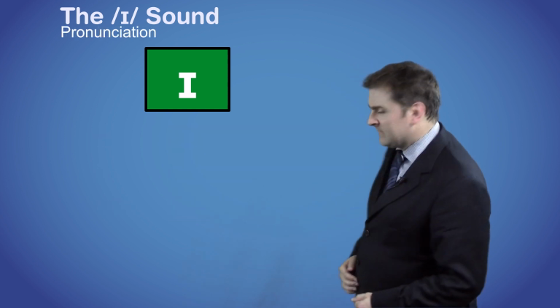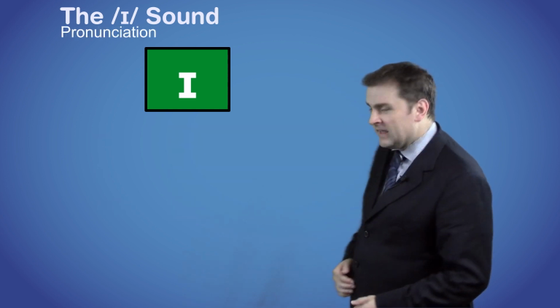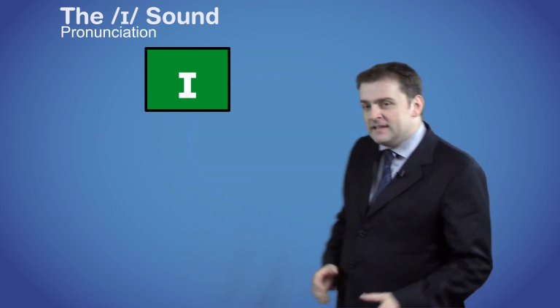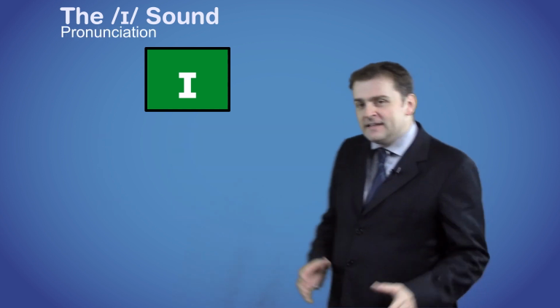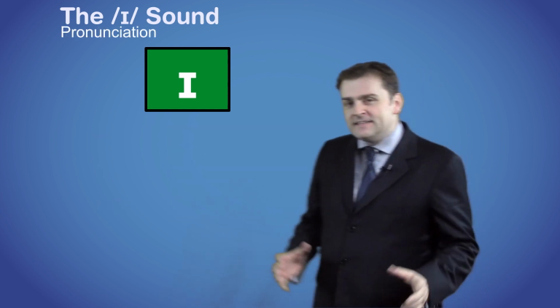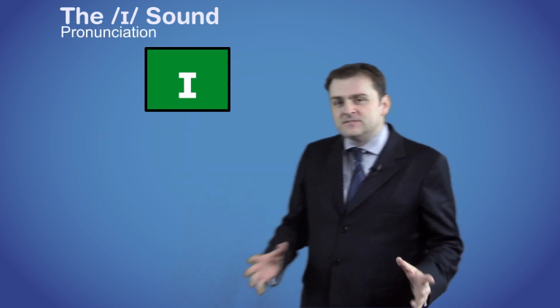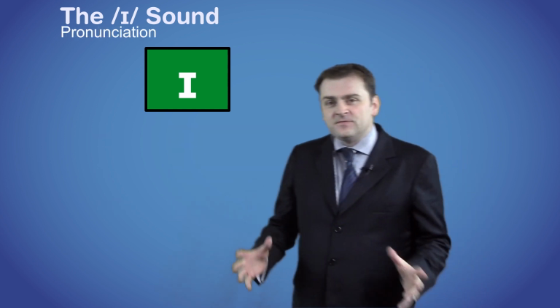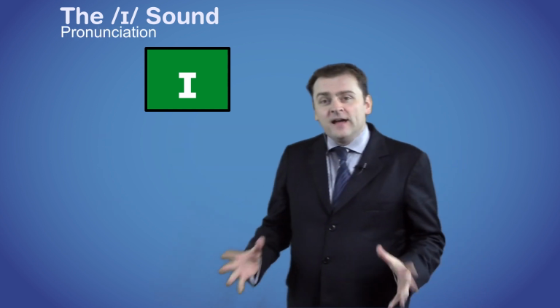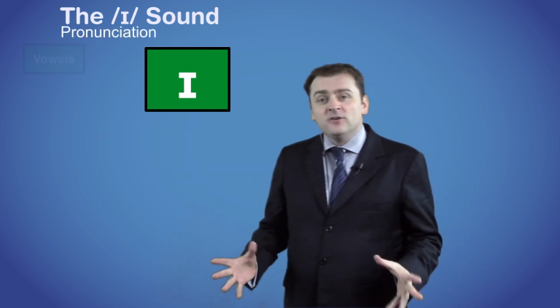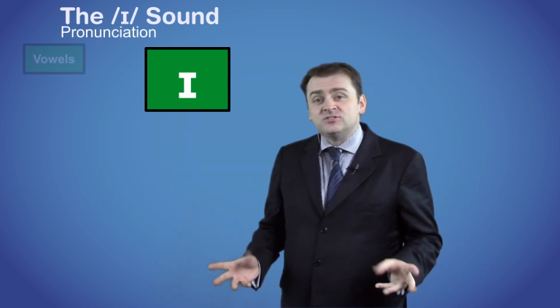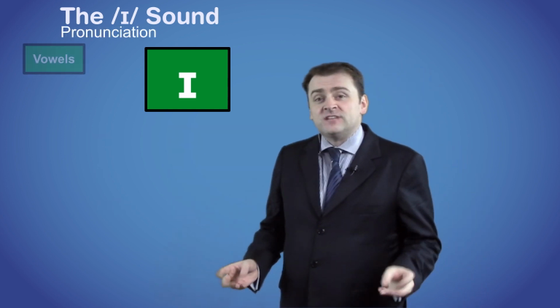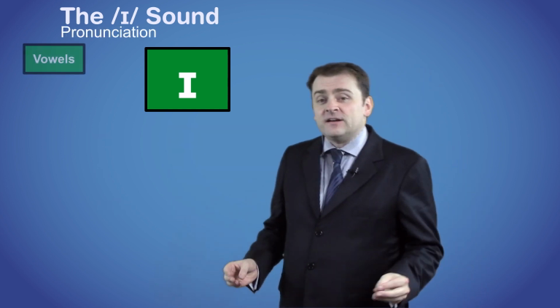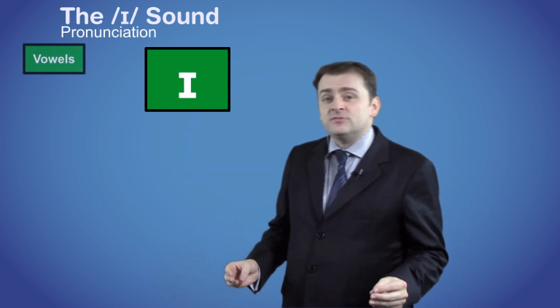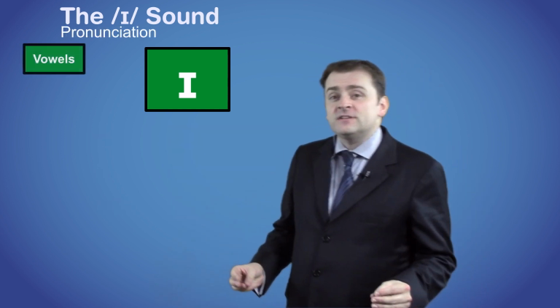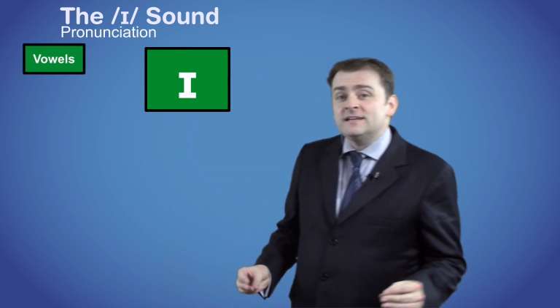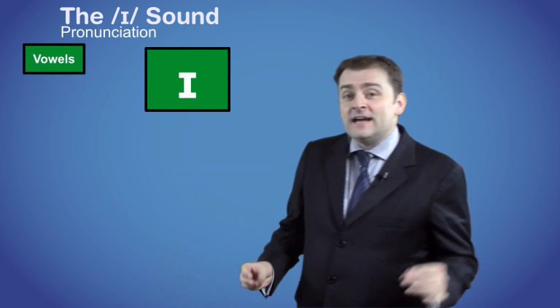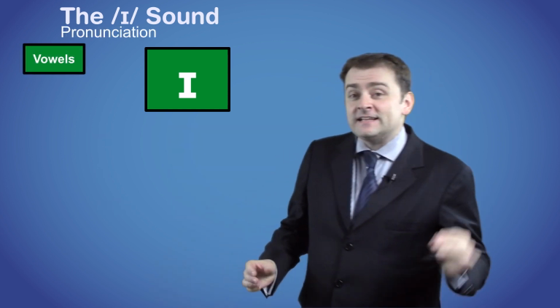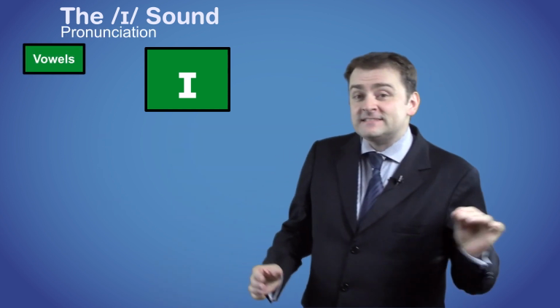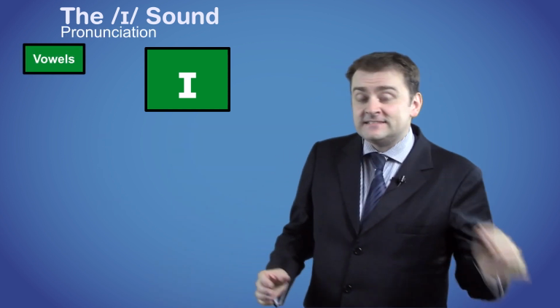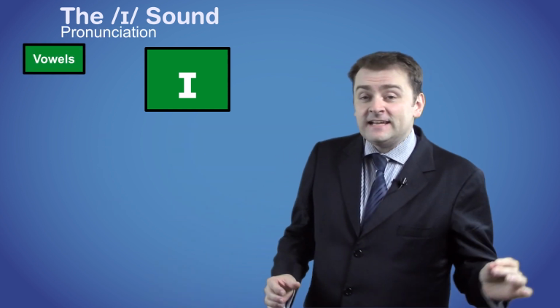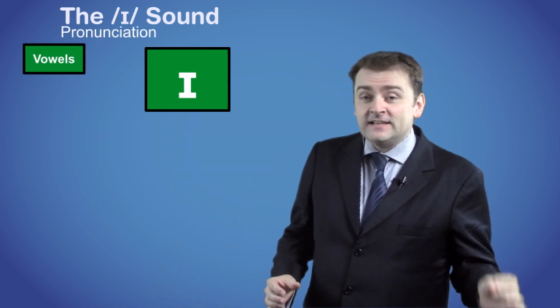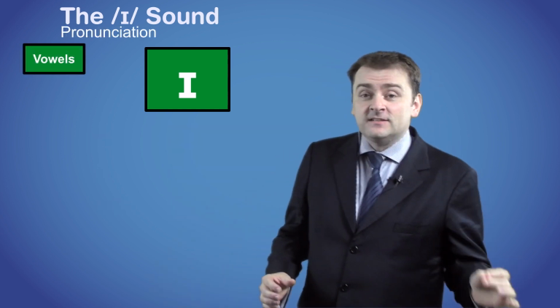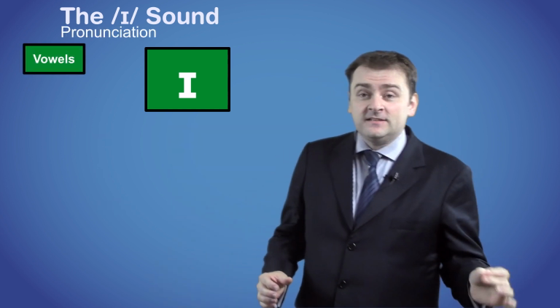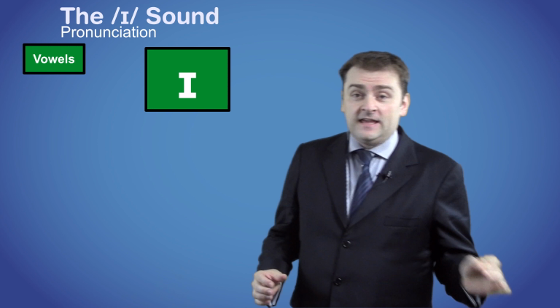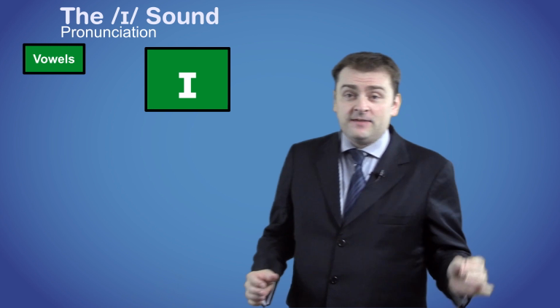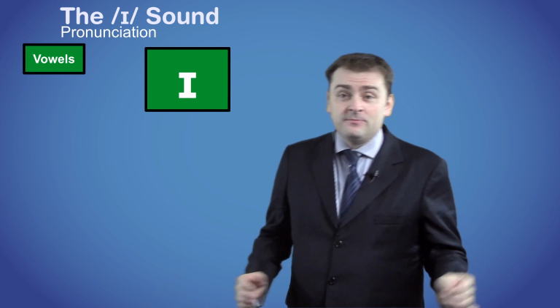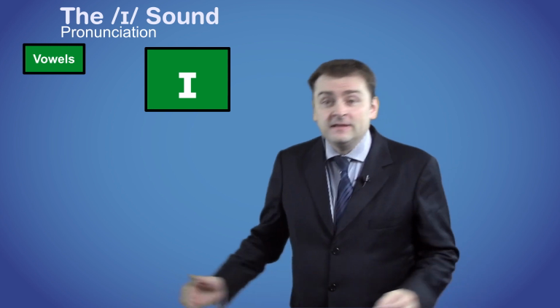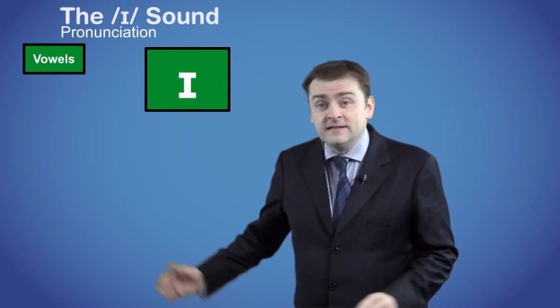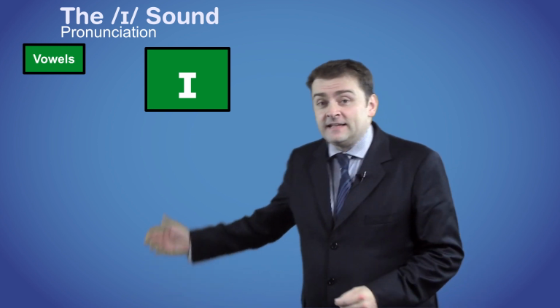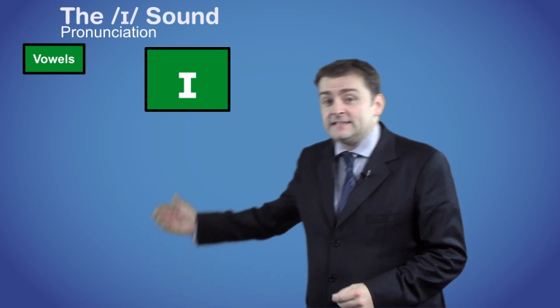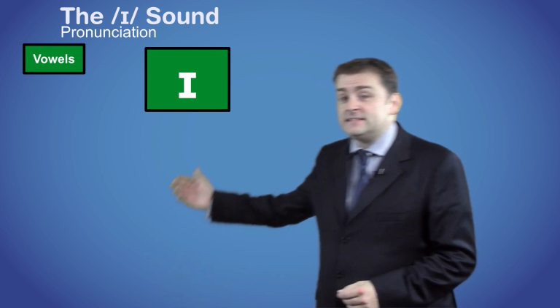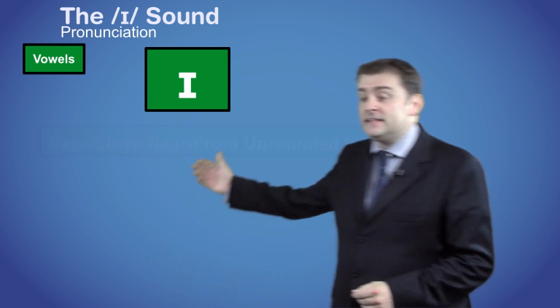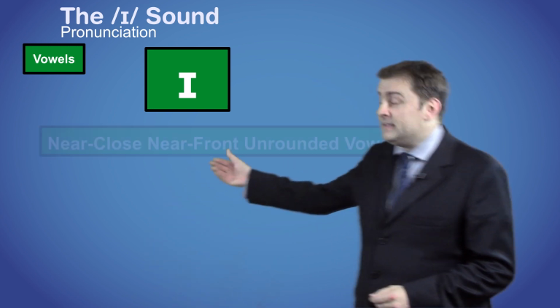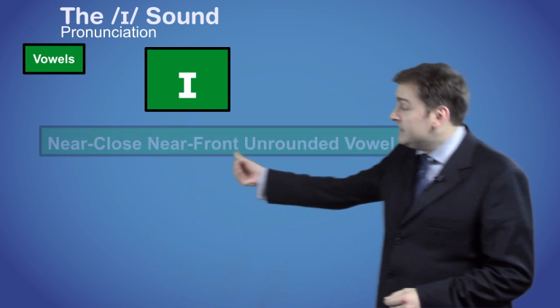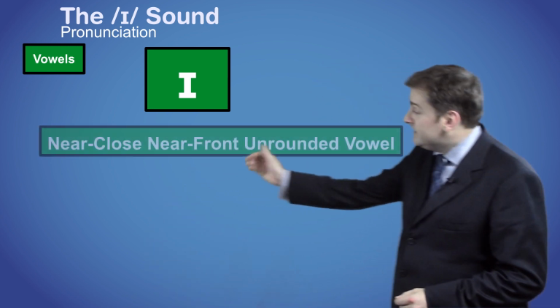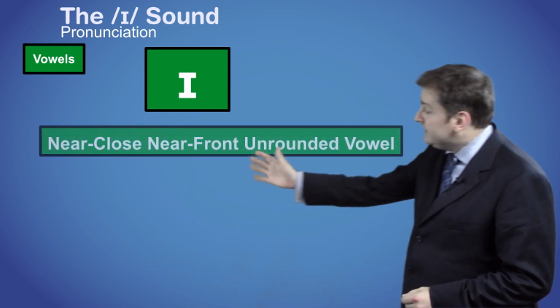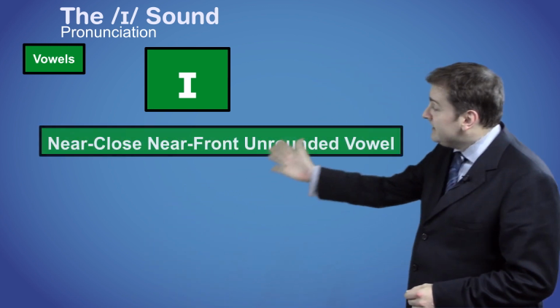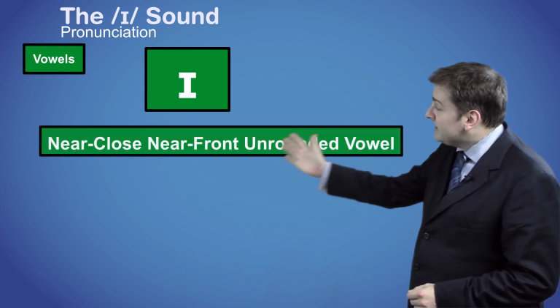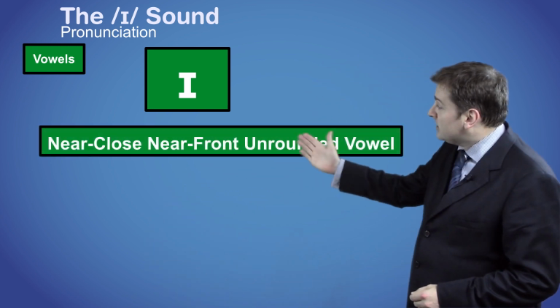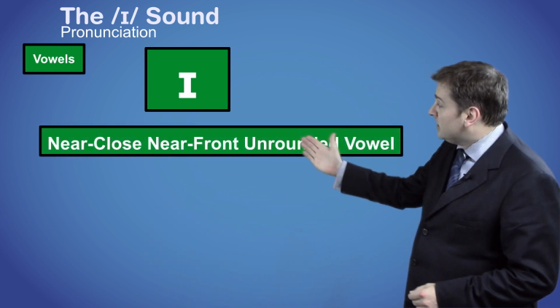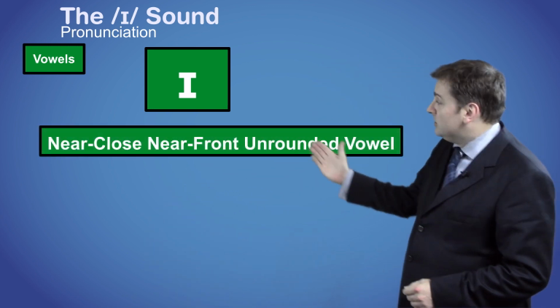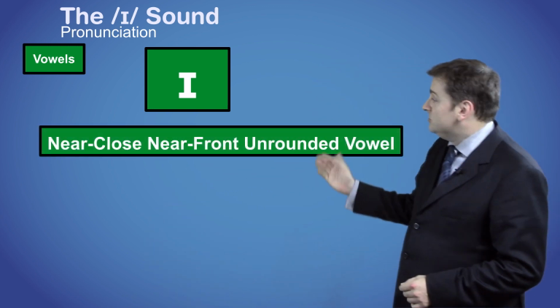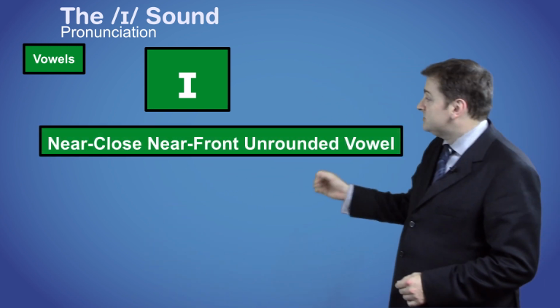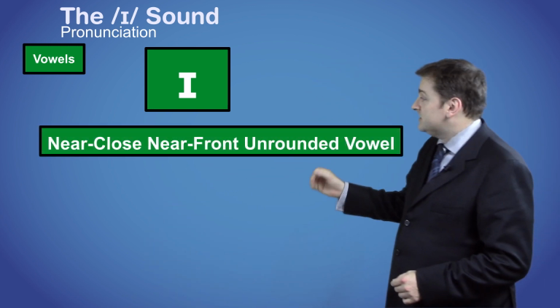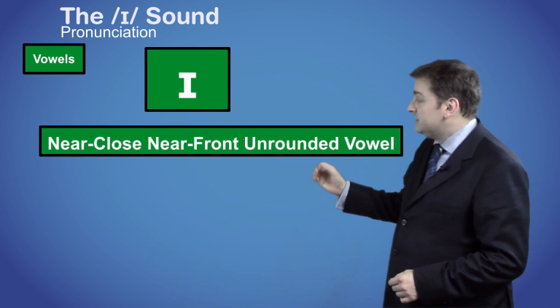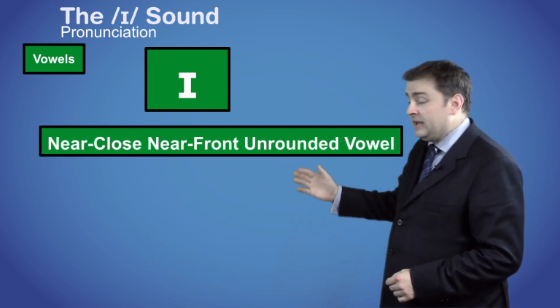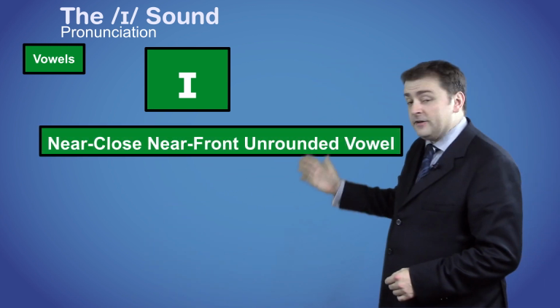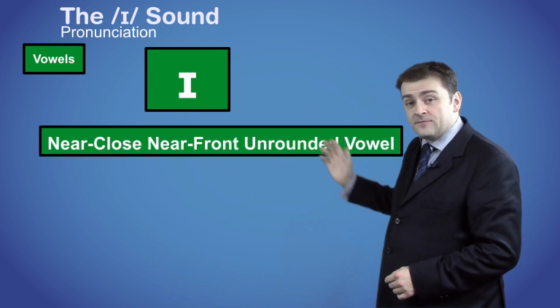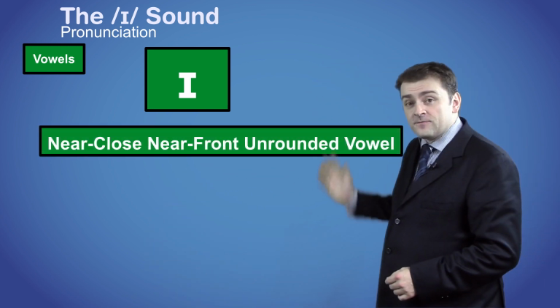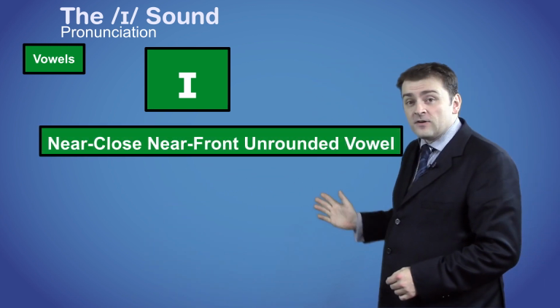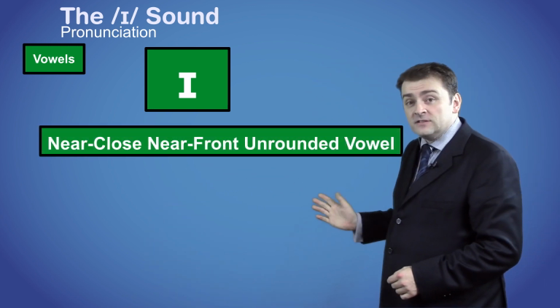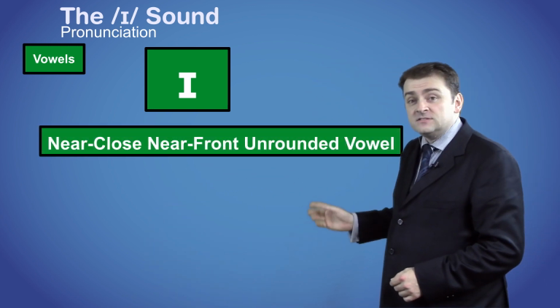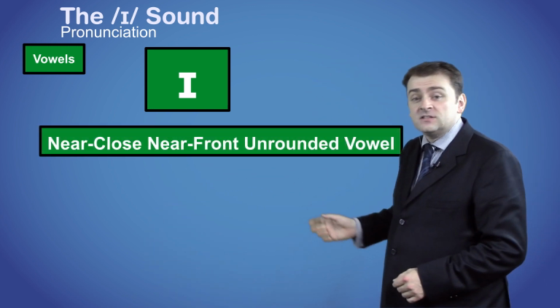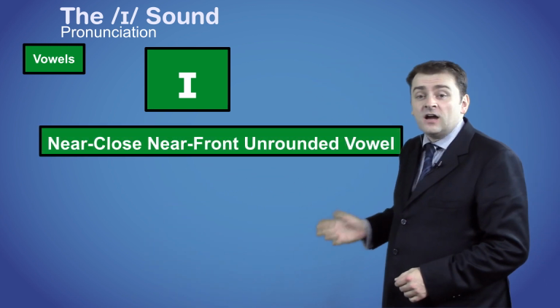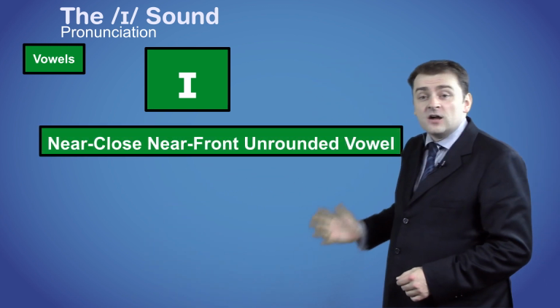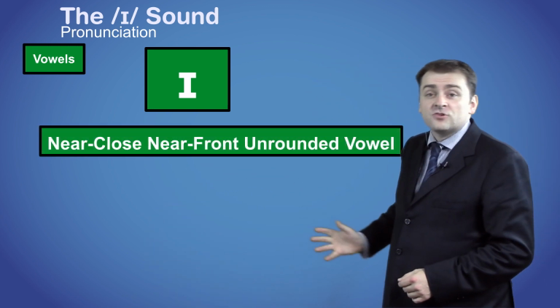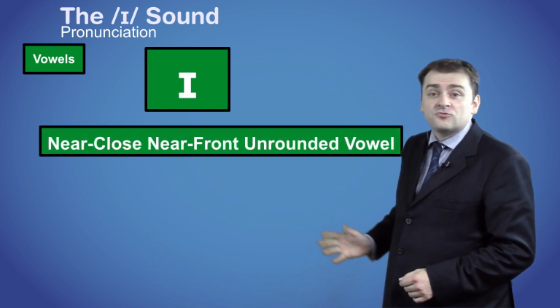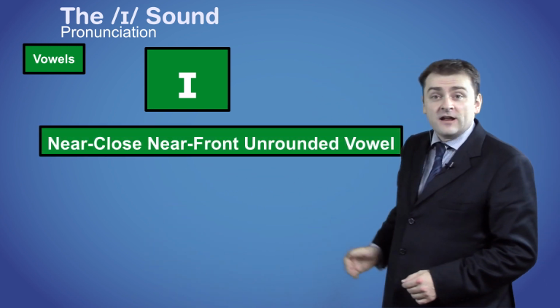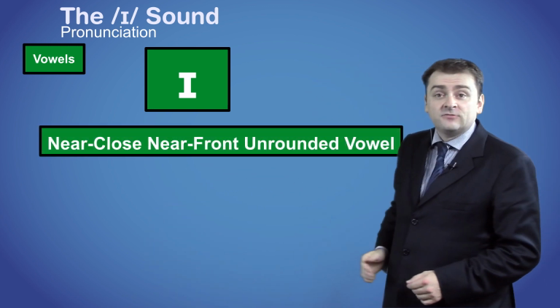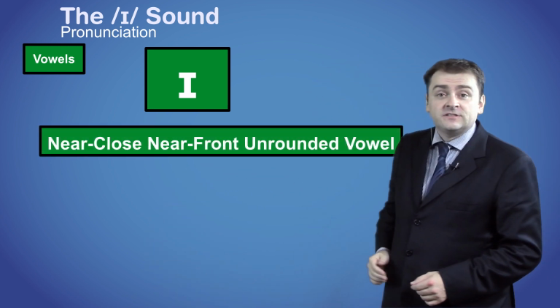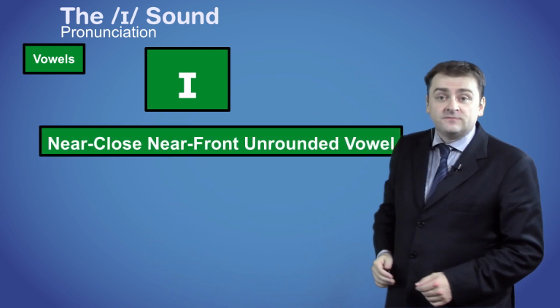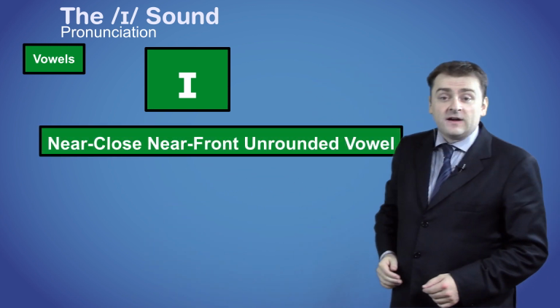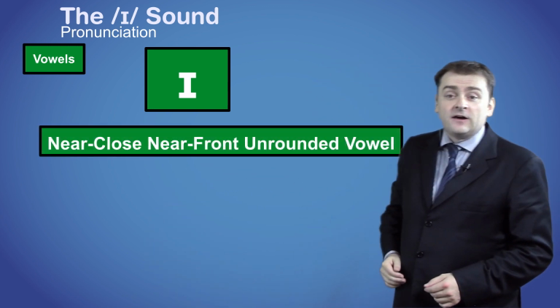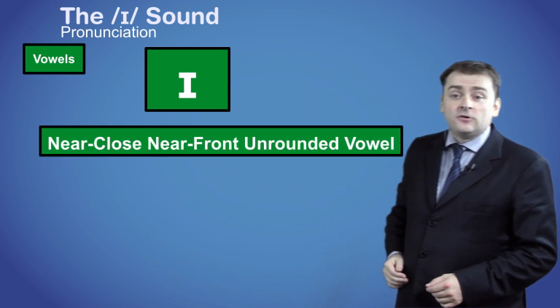It's a vowel sound, and its technical name is the near-close, near-front, unrounded vowel.